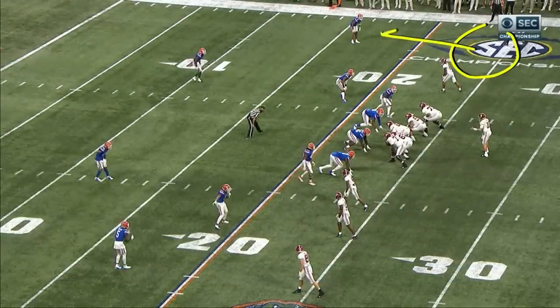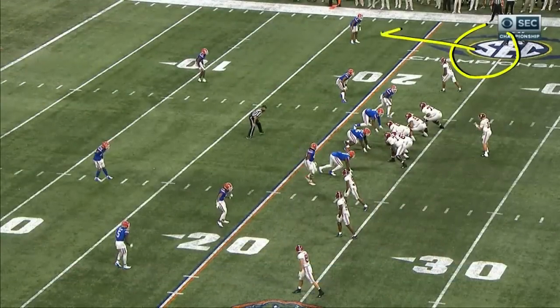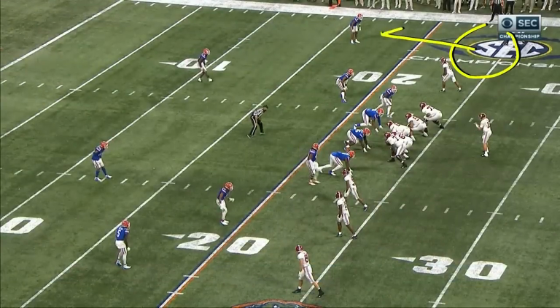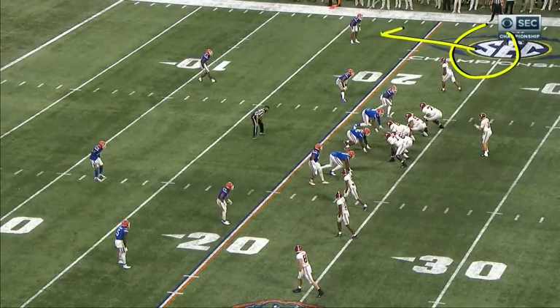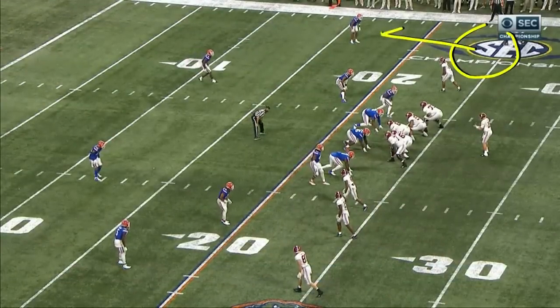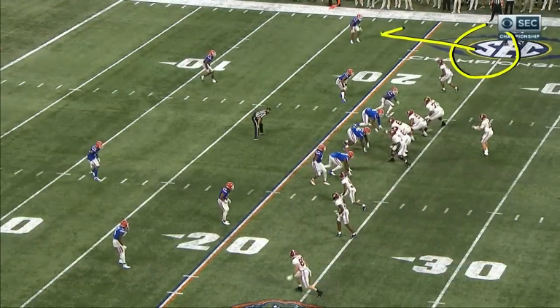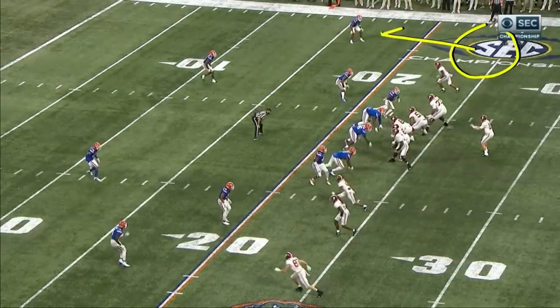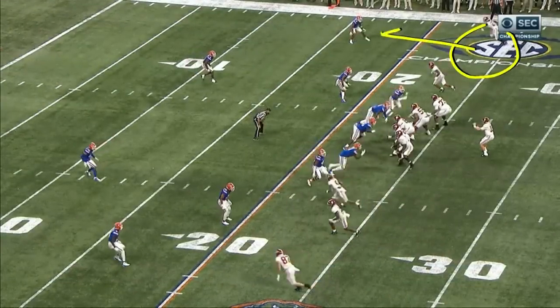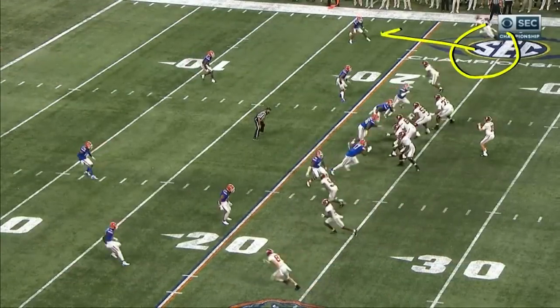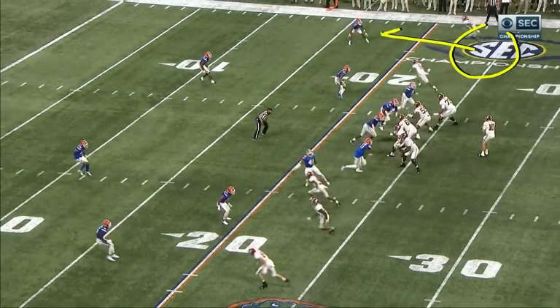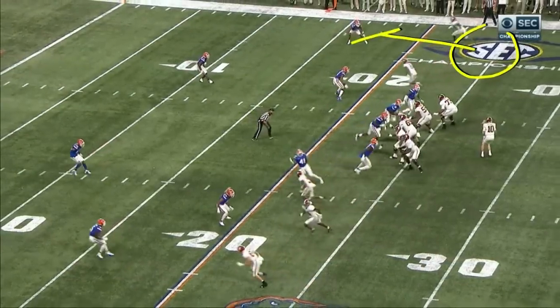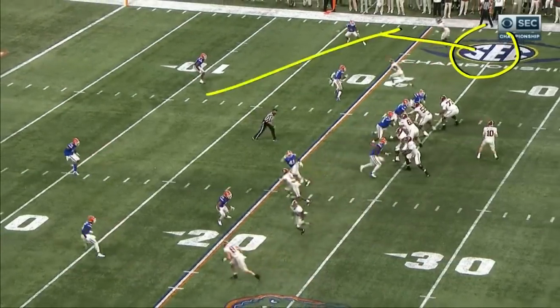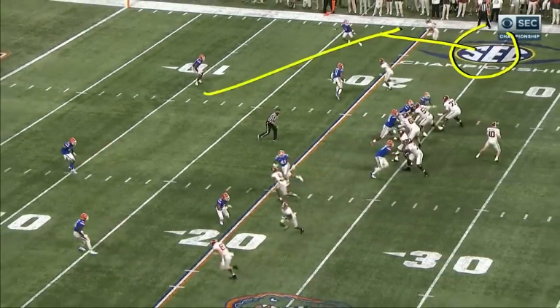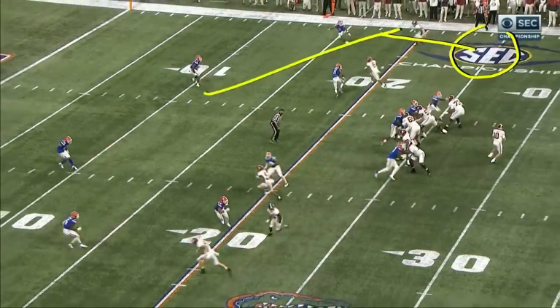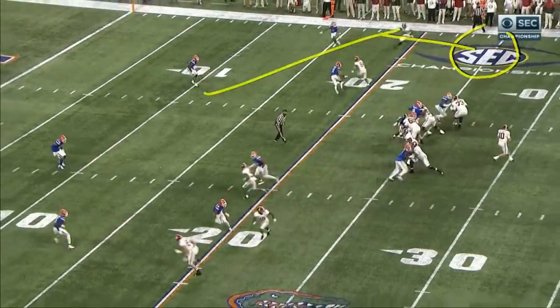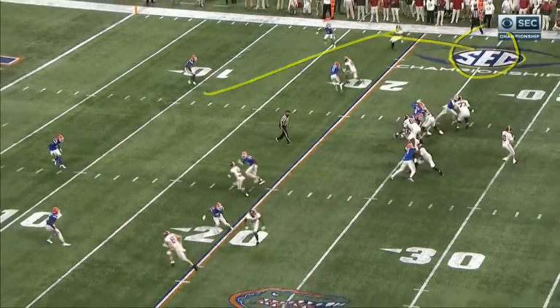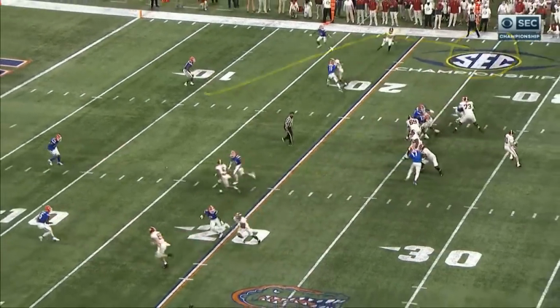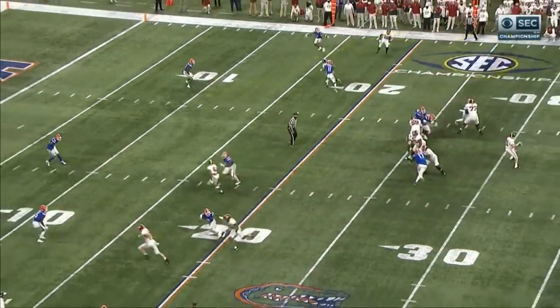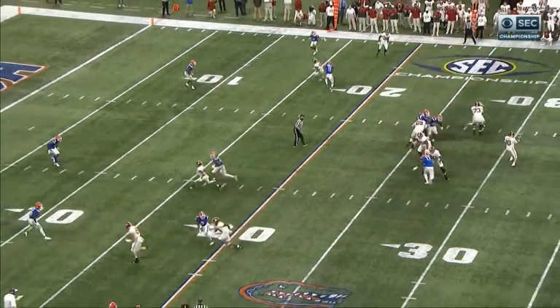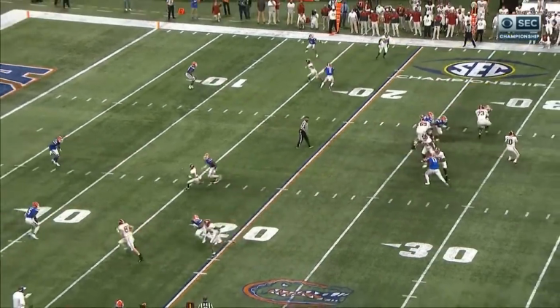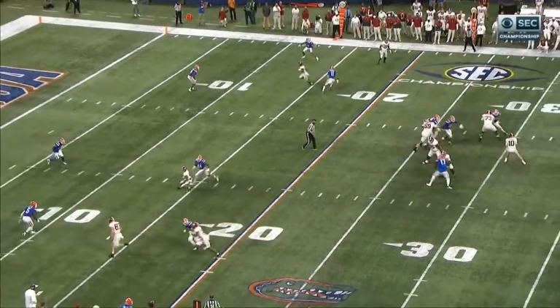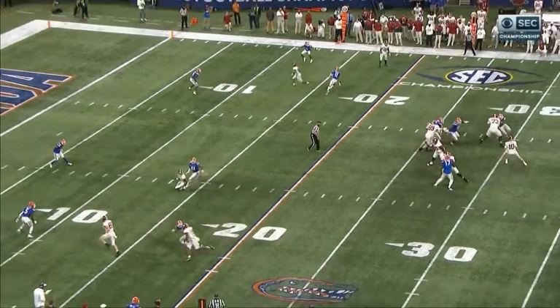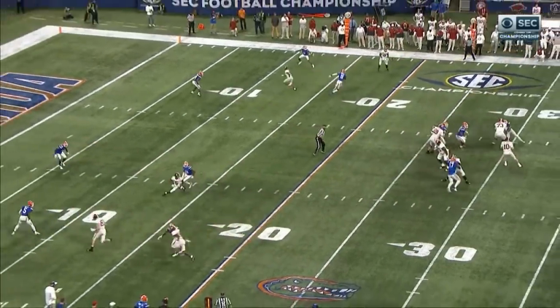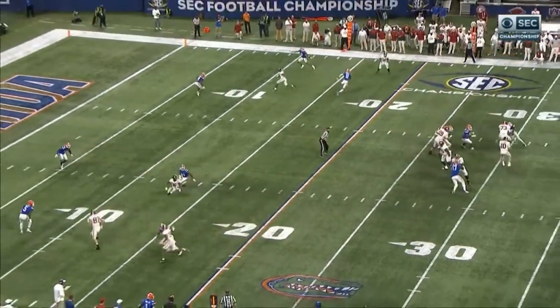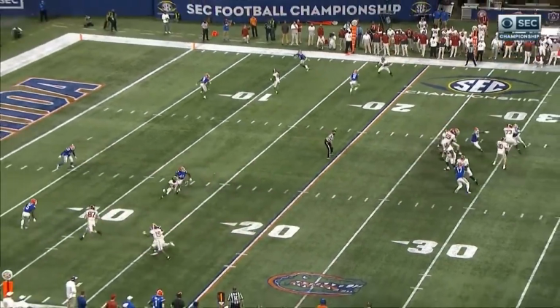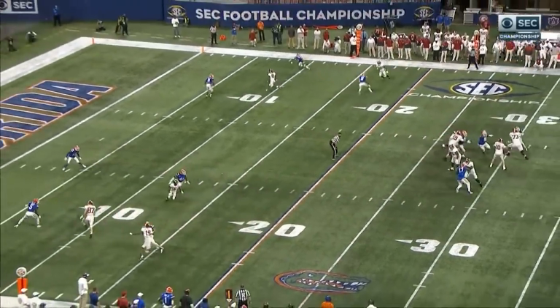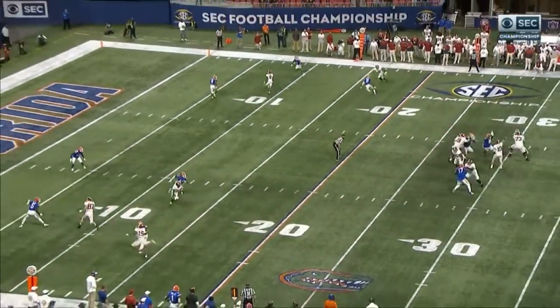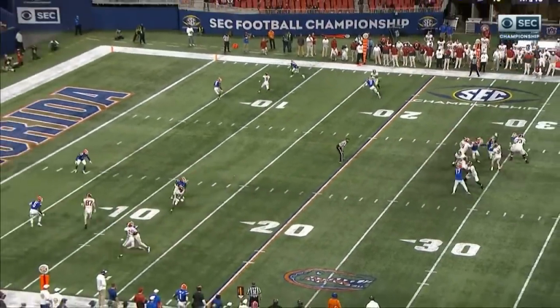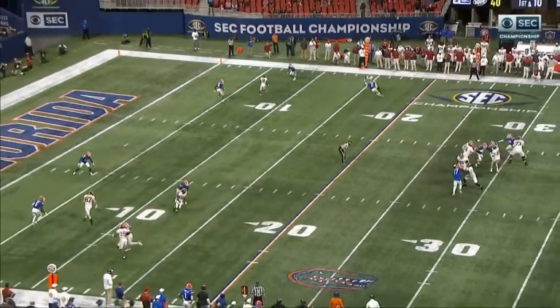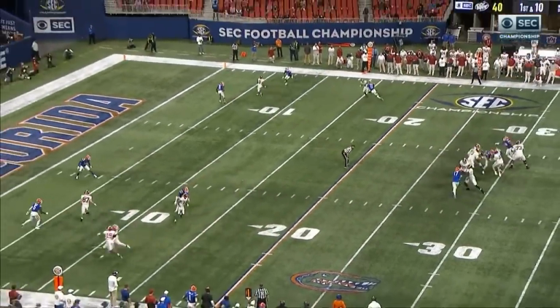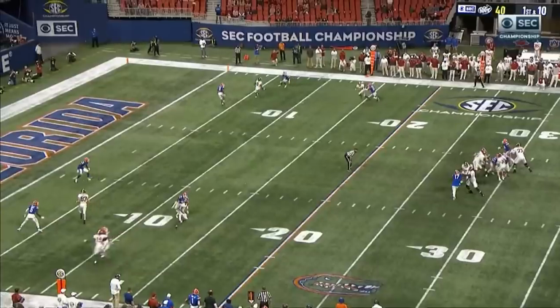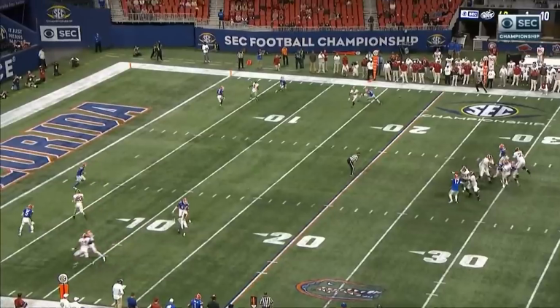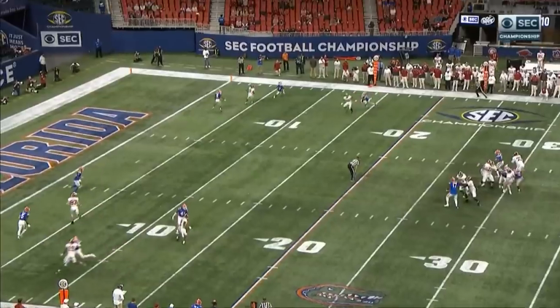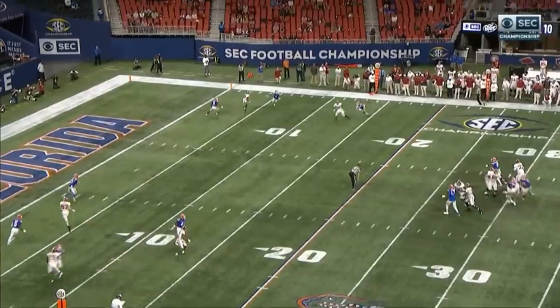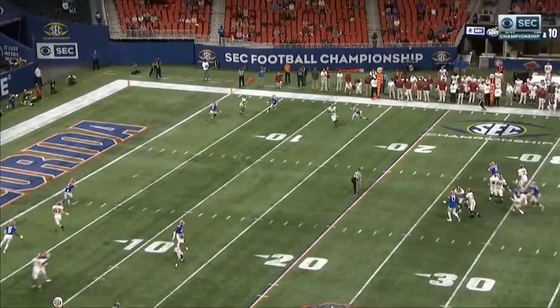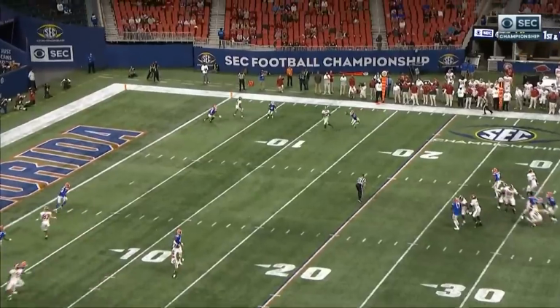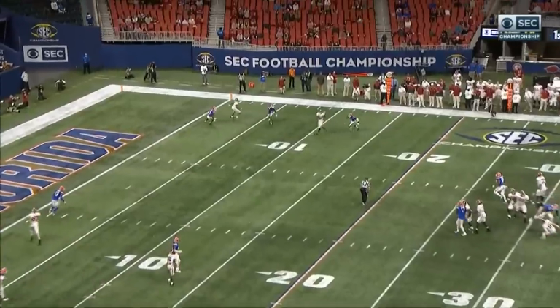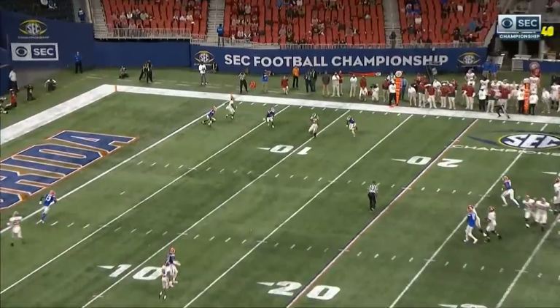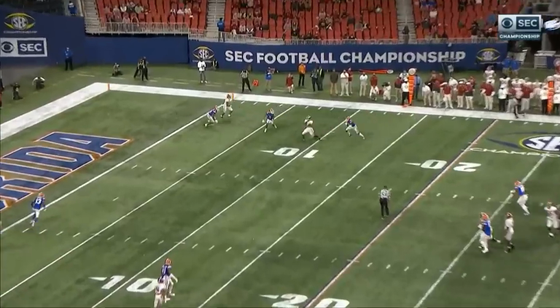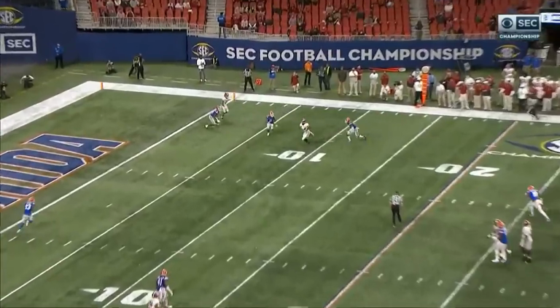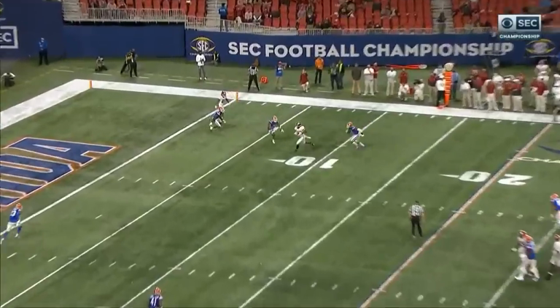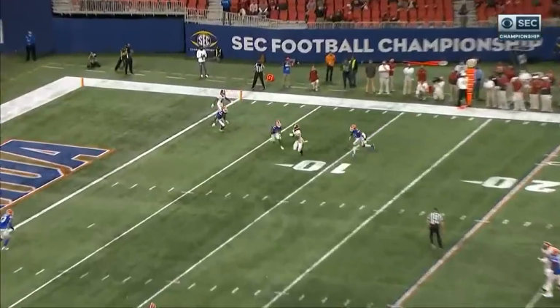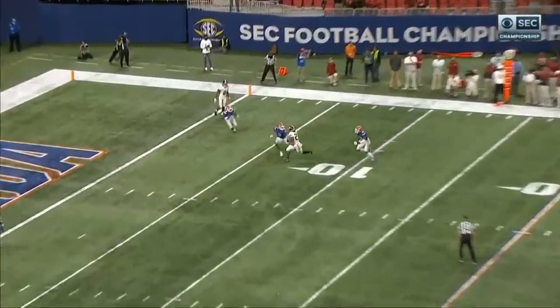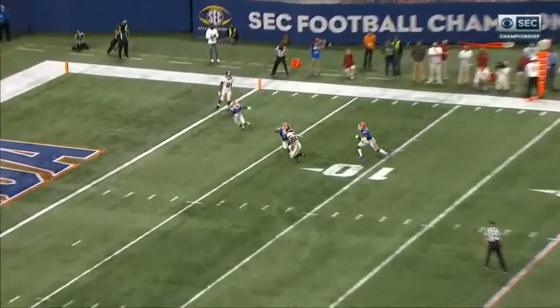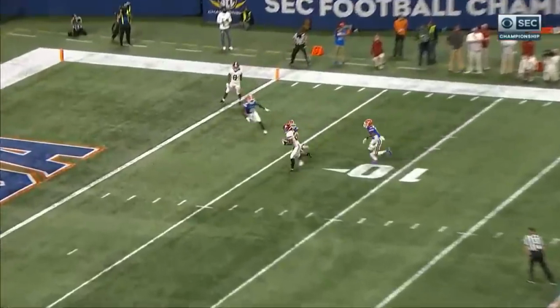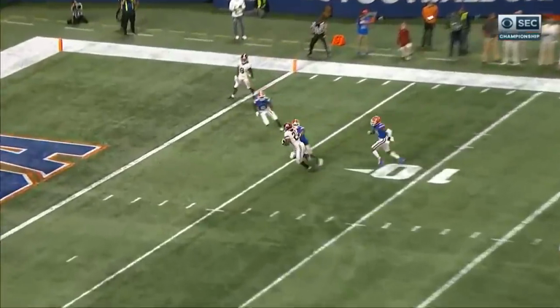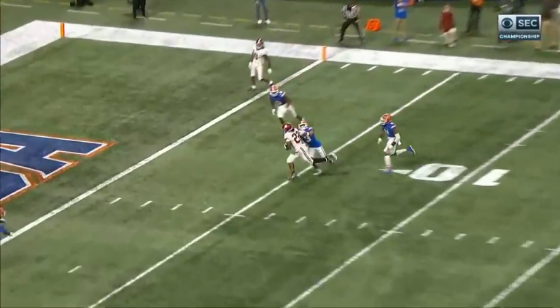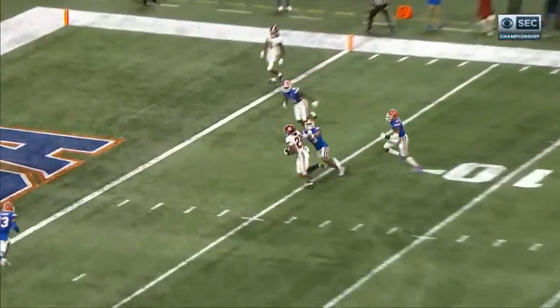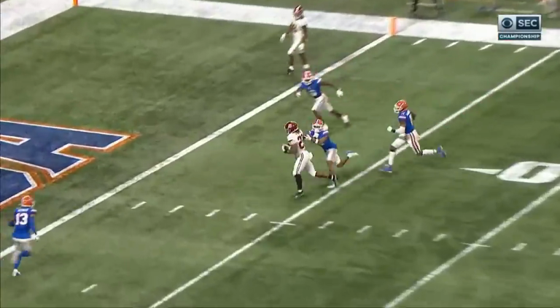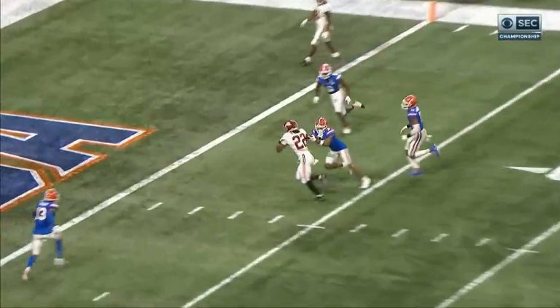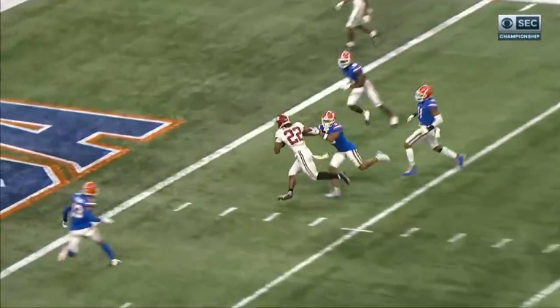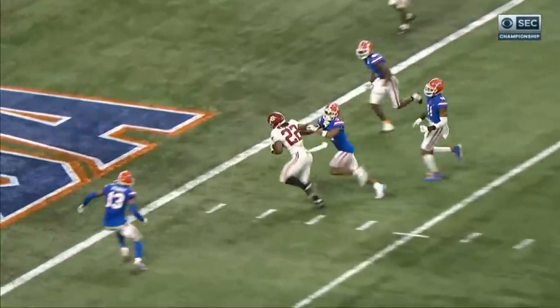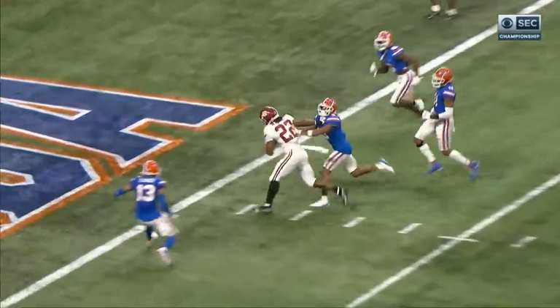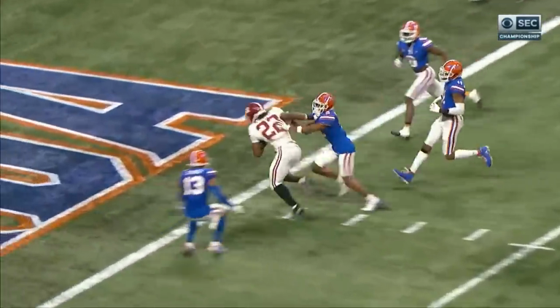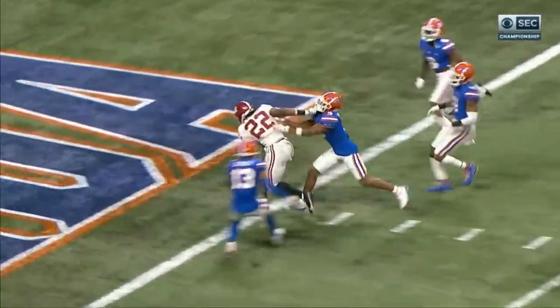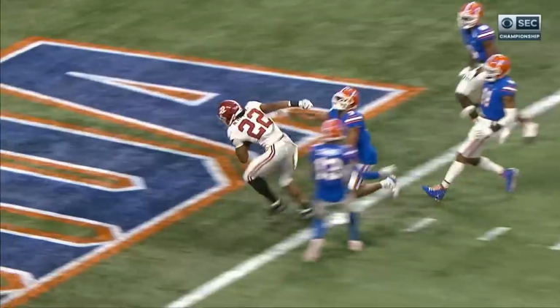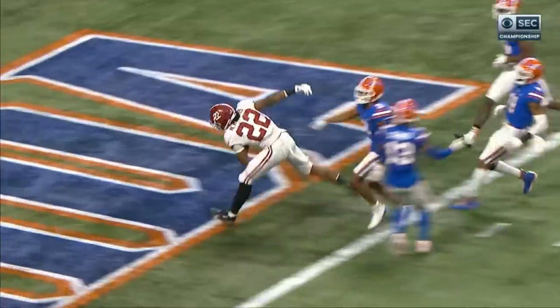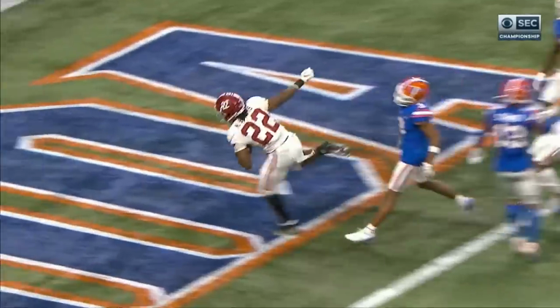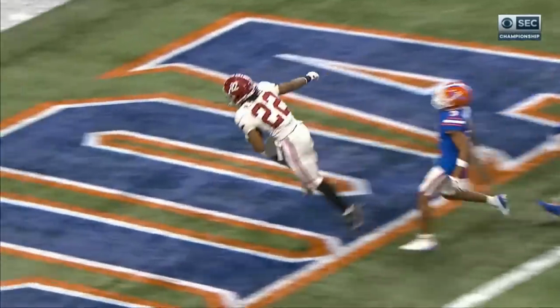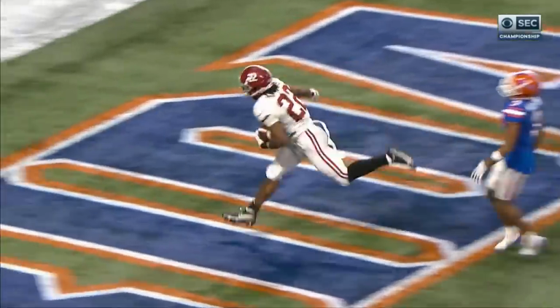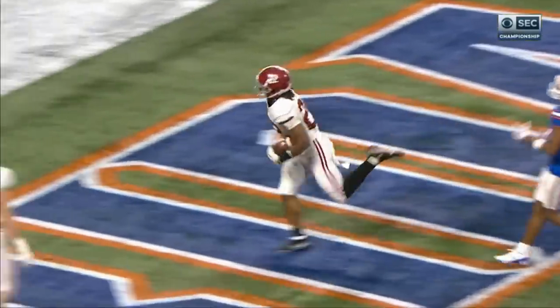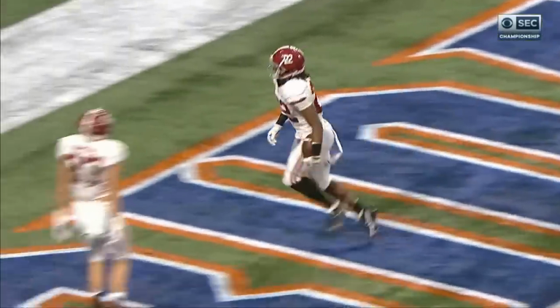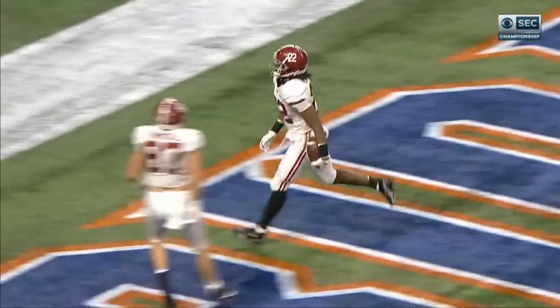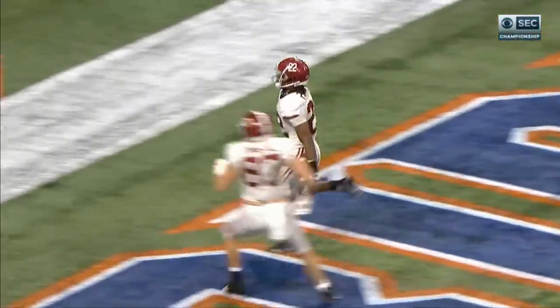Watch Najee to the top of the screen go out, stop, and then run across the field — out, stop, and then go across the linebacker's face. What a design on a play.